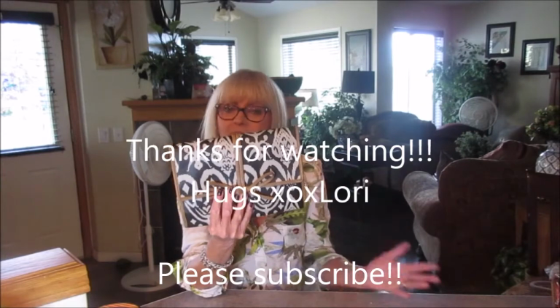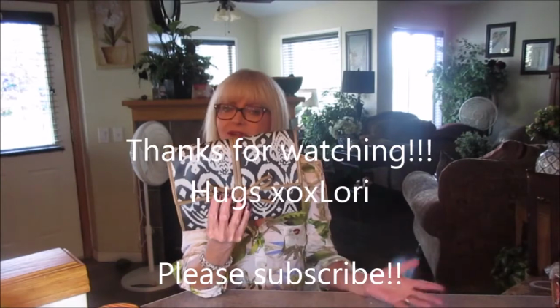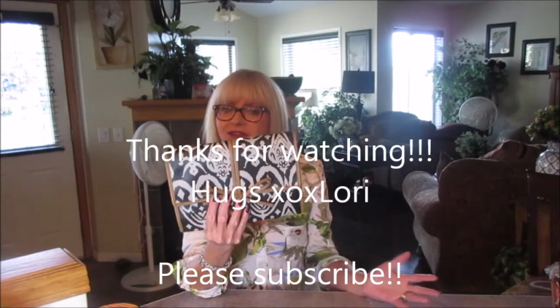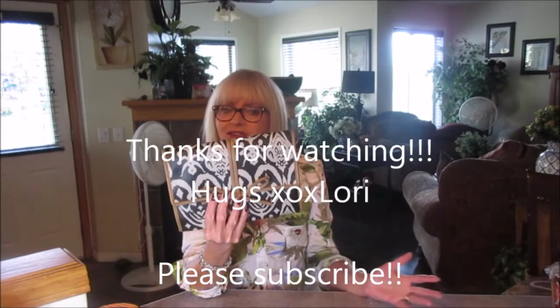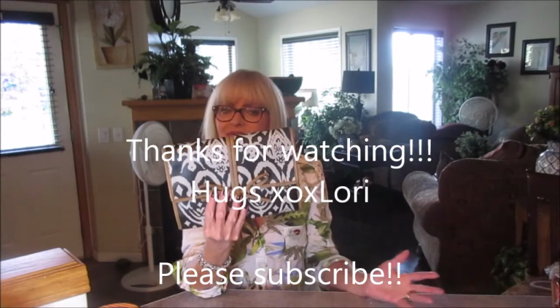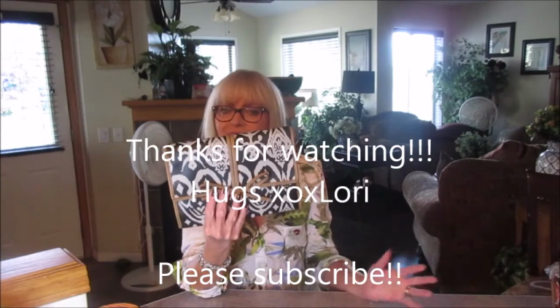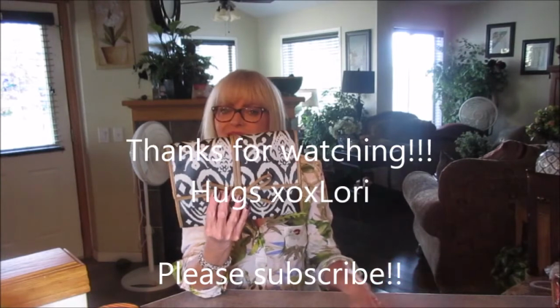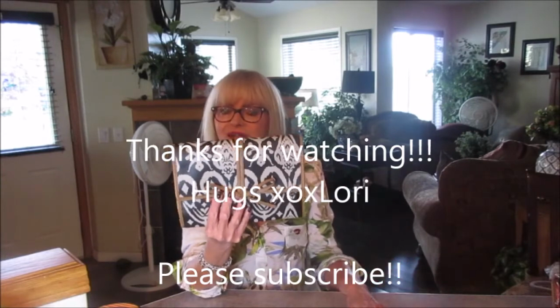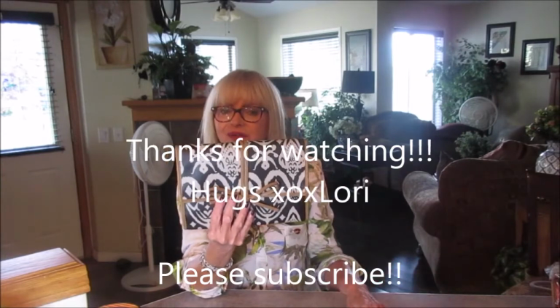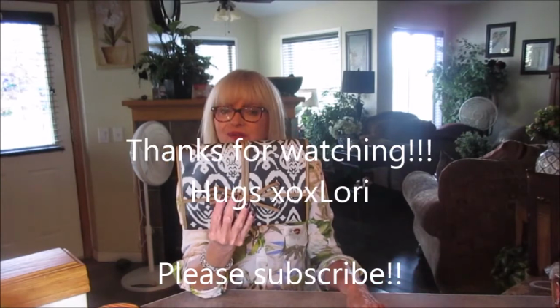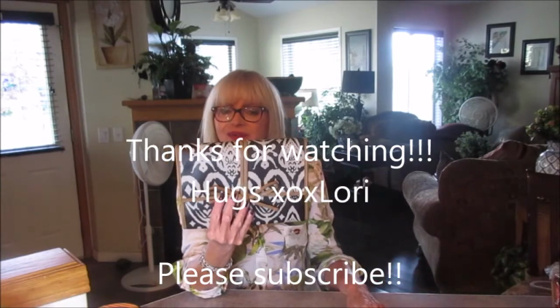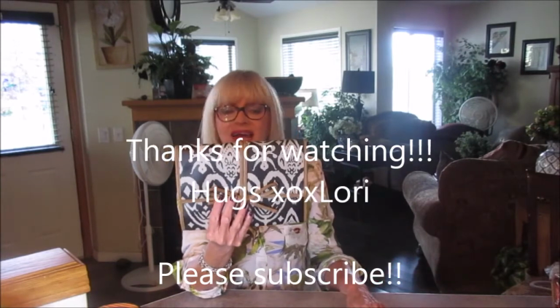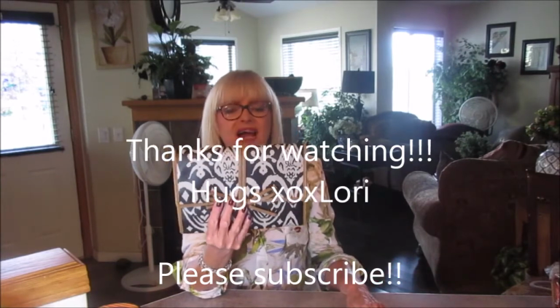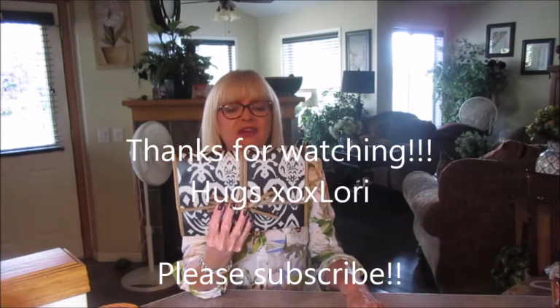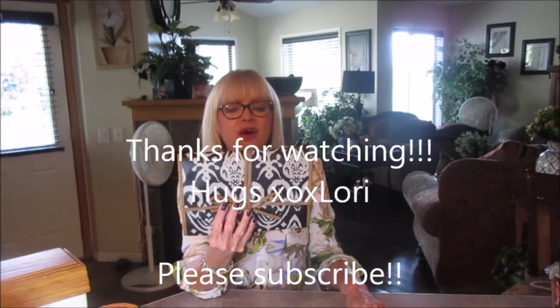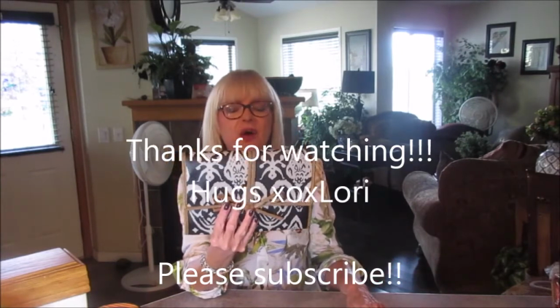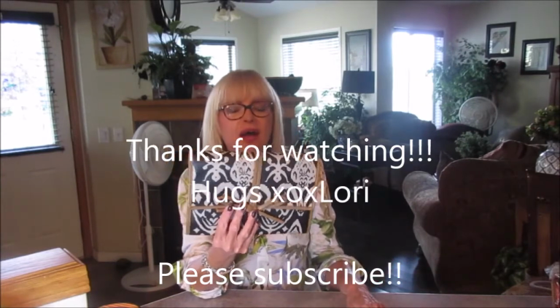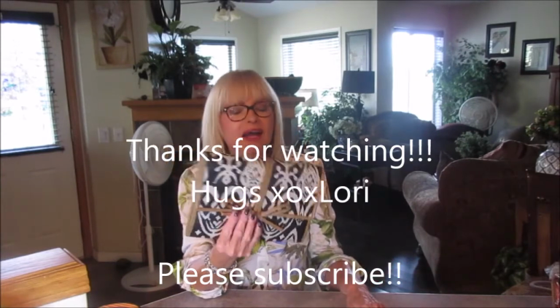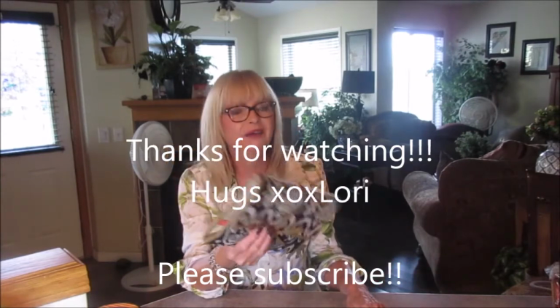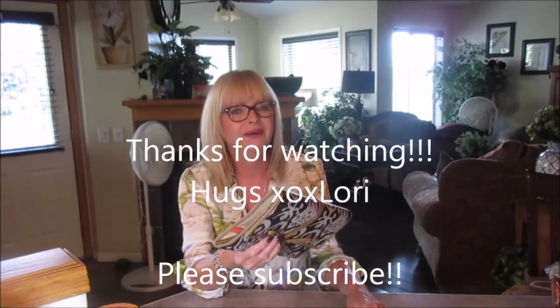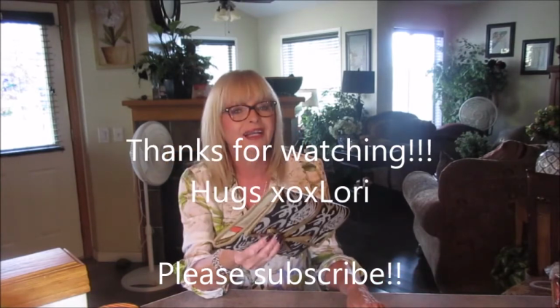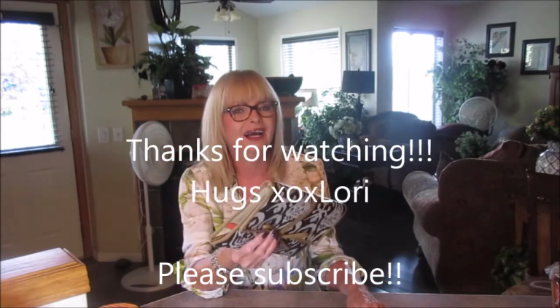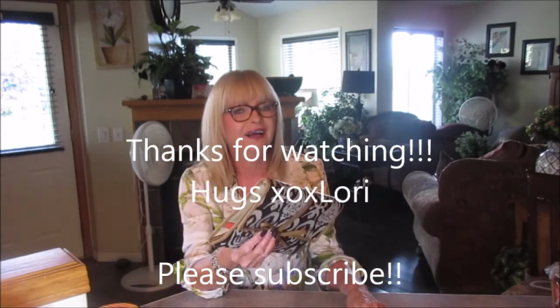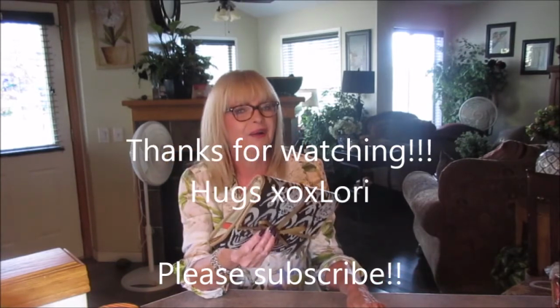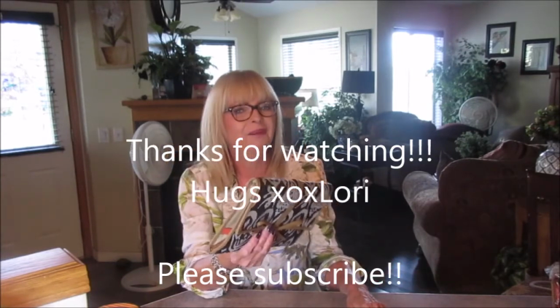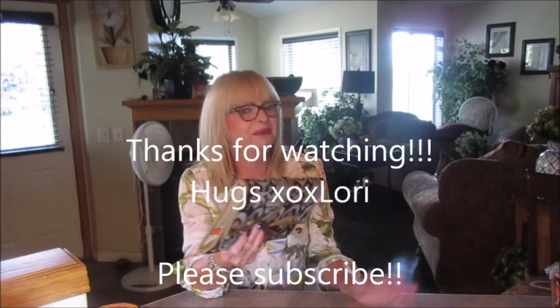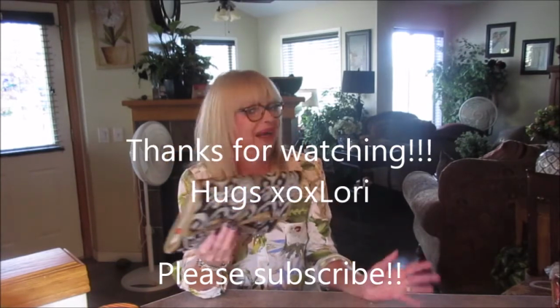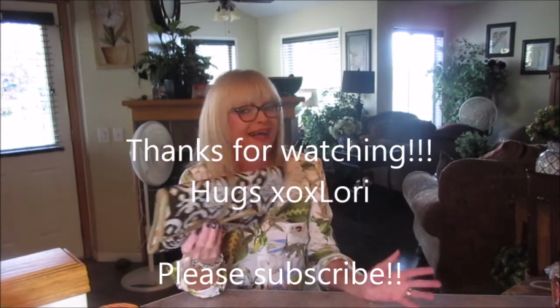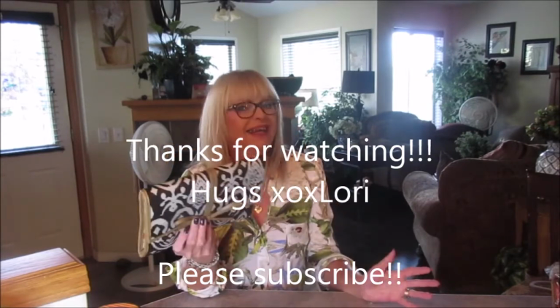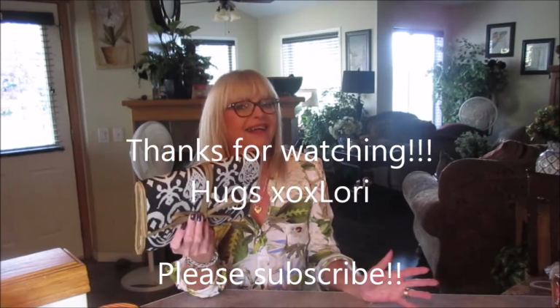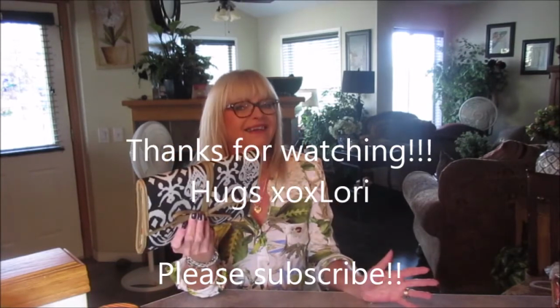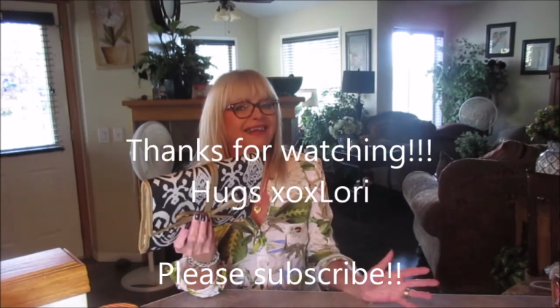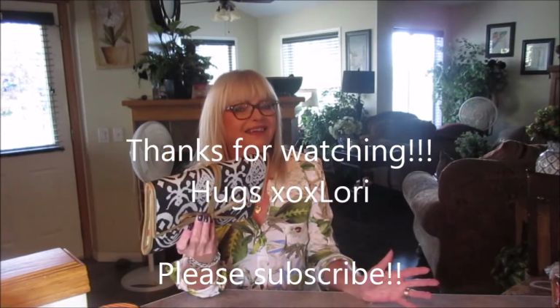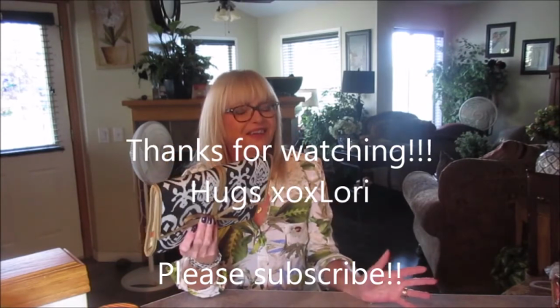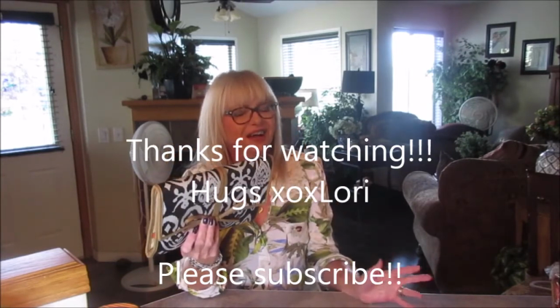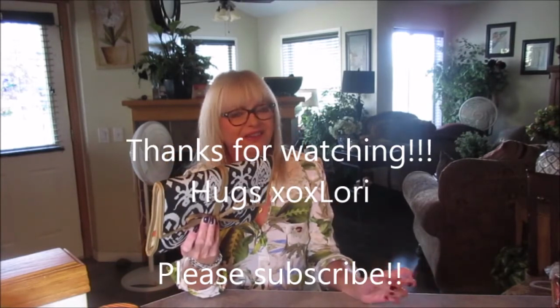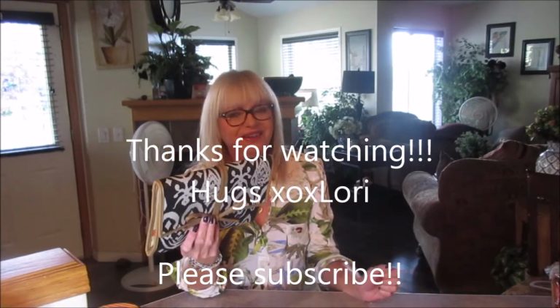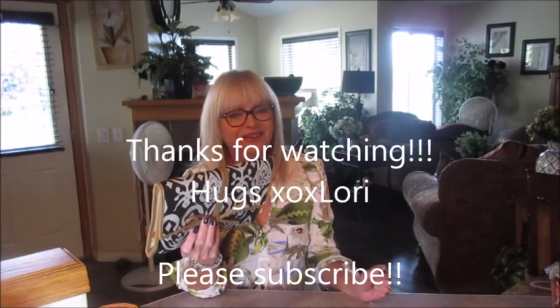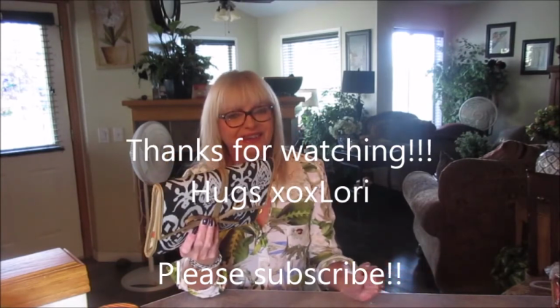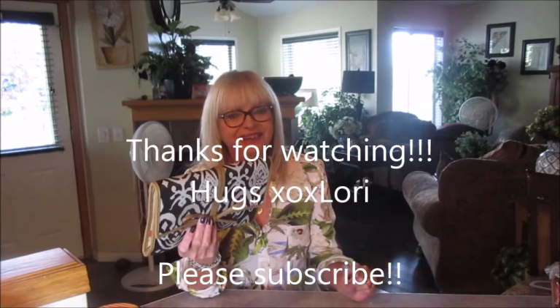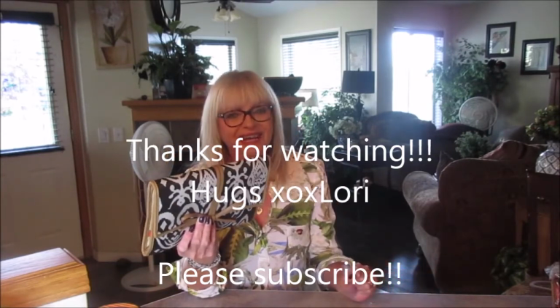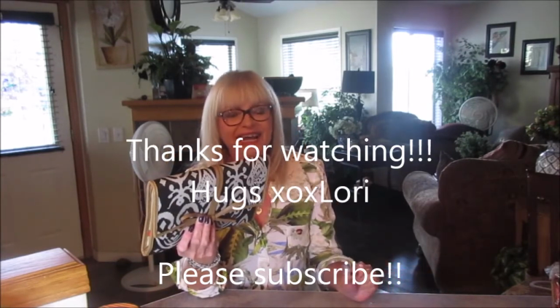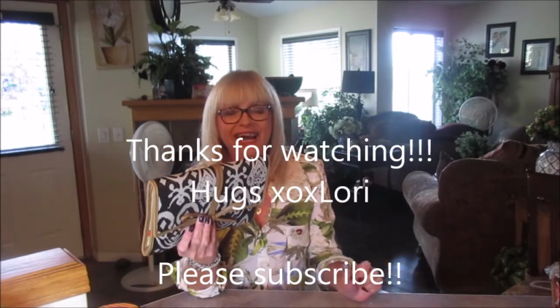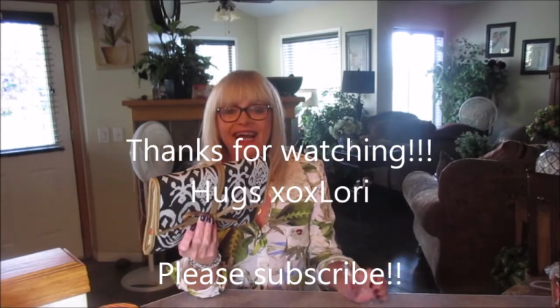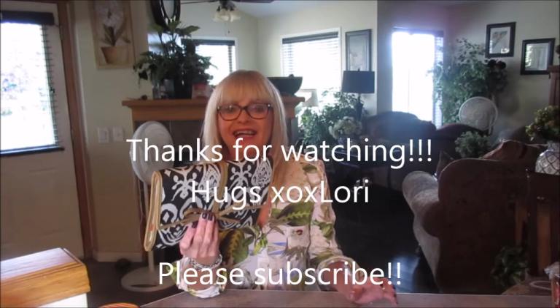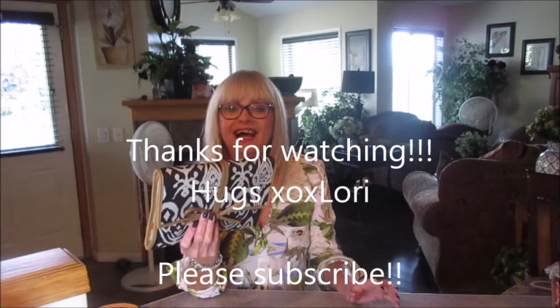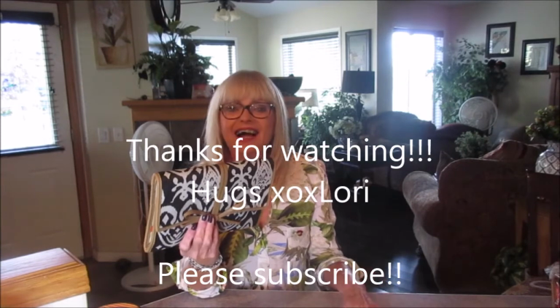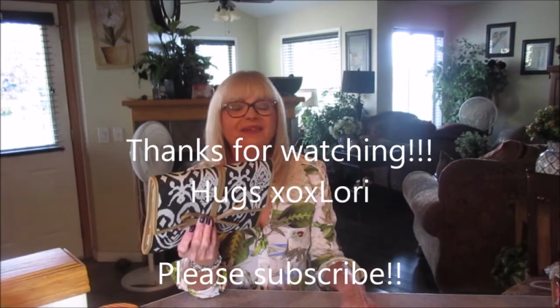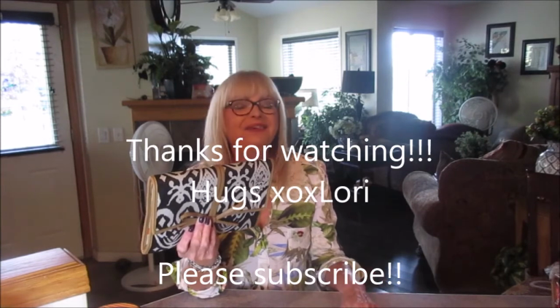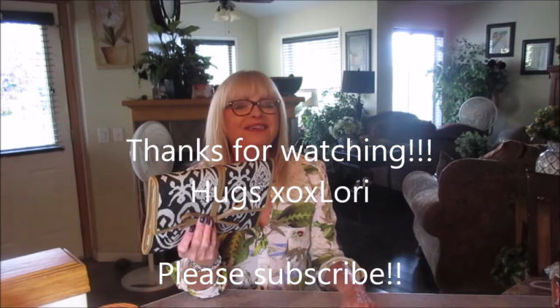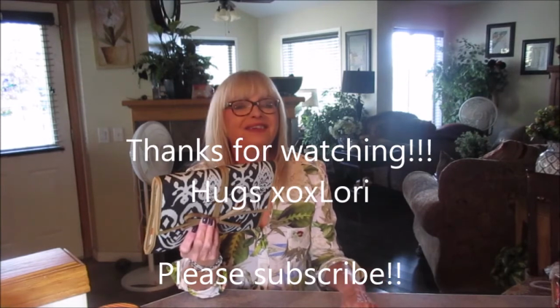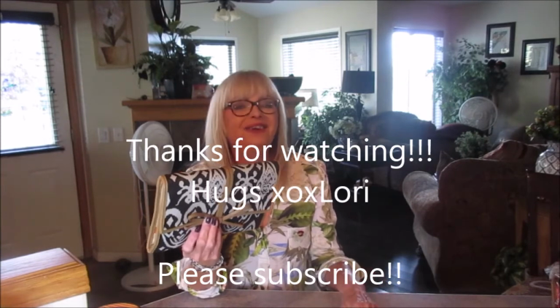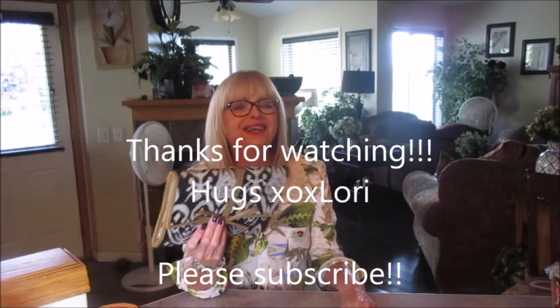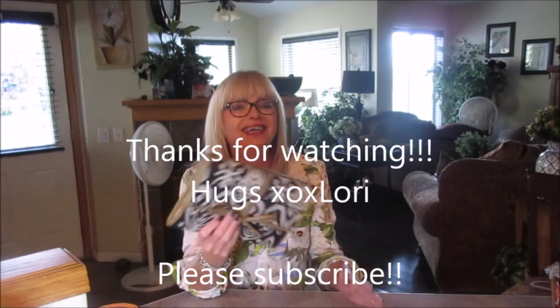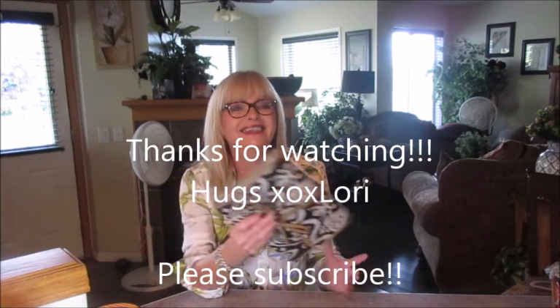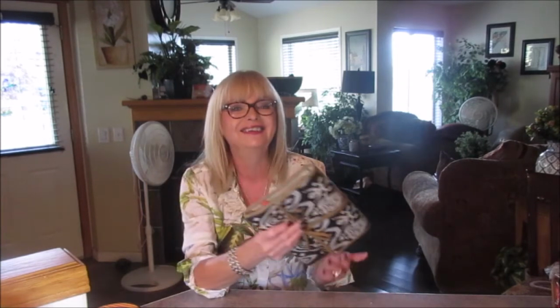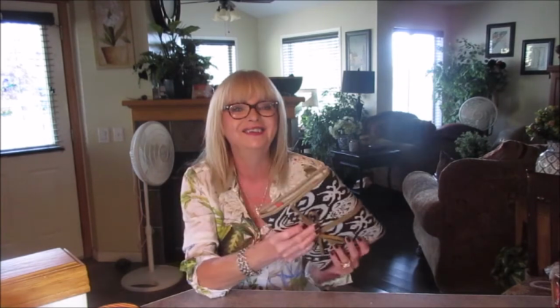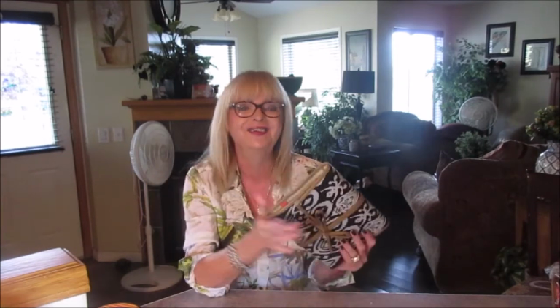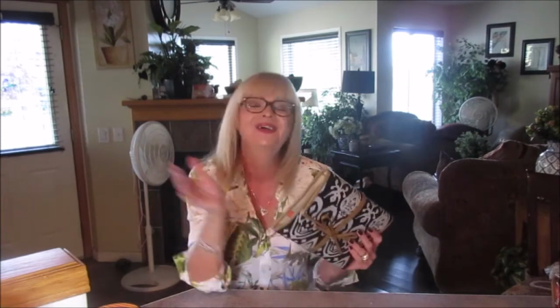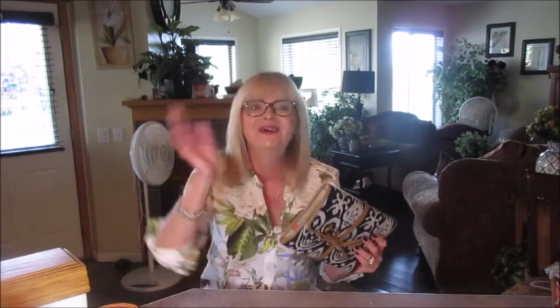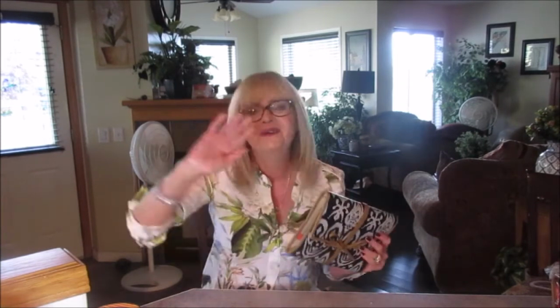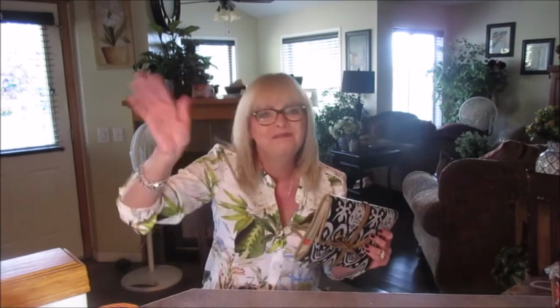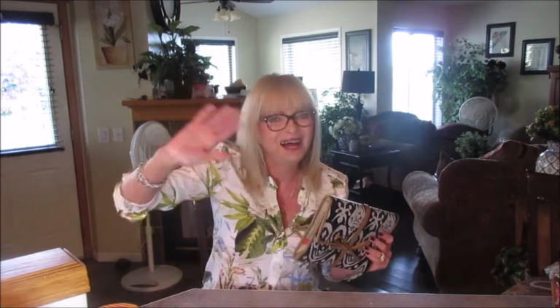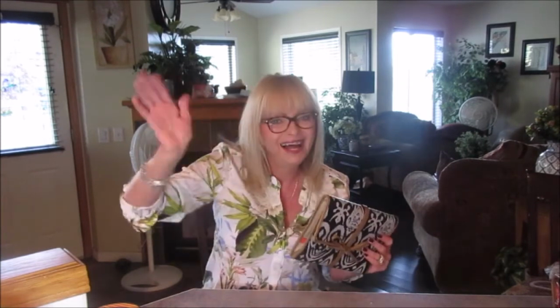I wanted to share it with you. I hope you're having a great day and I will see you all again soon. Bye!